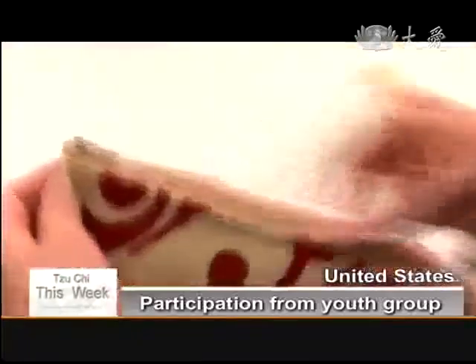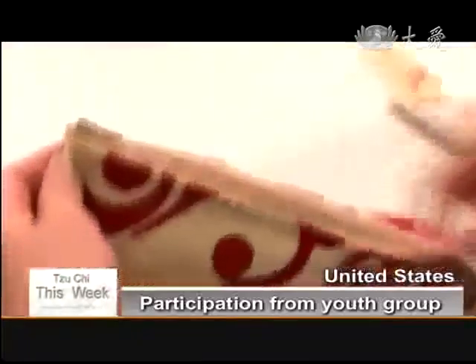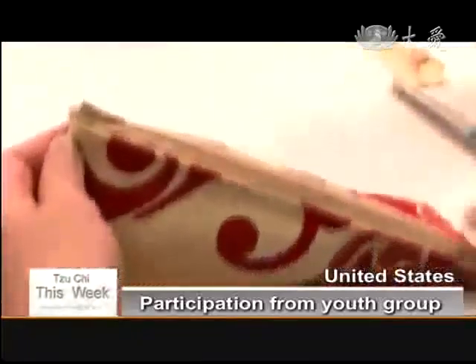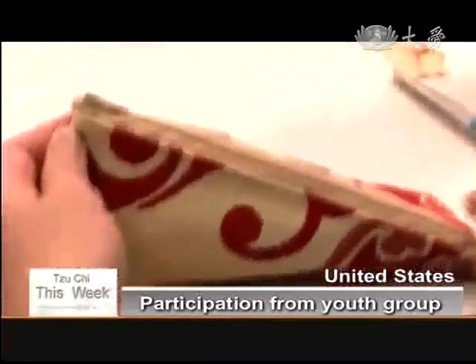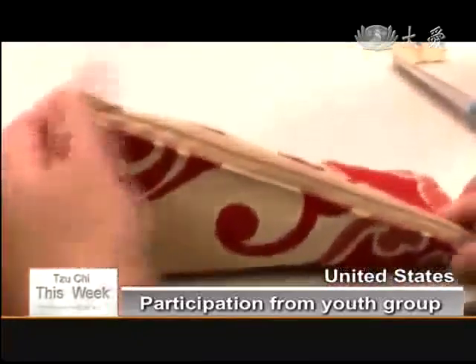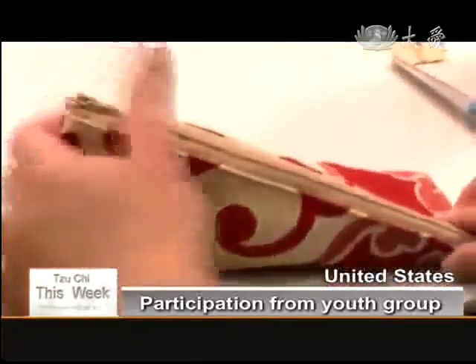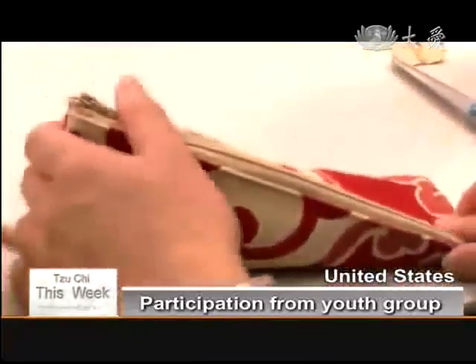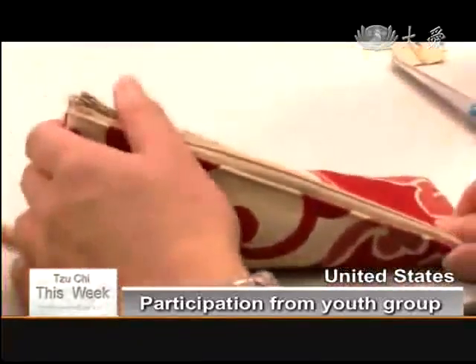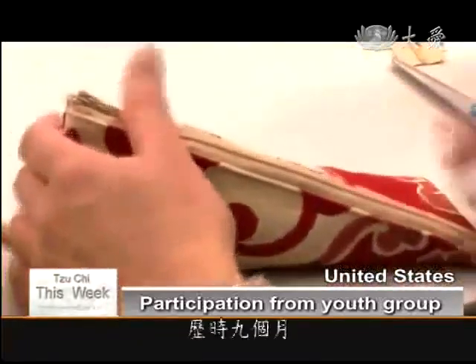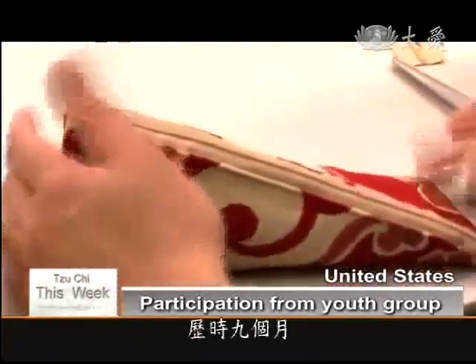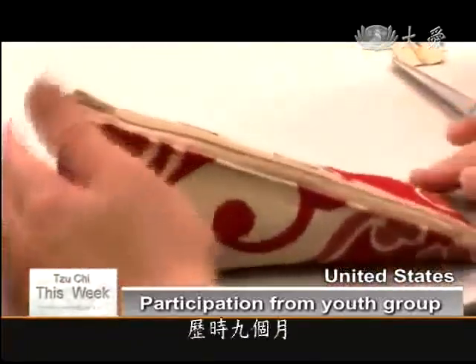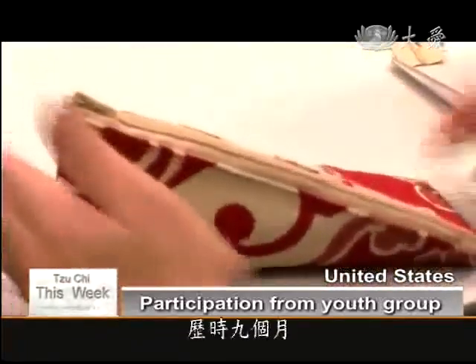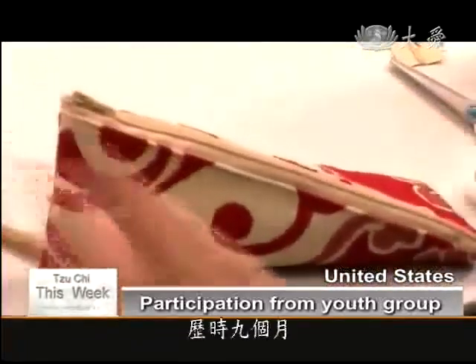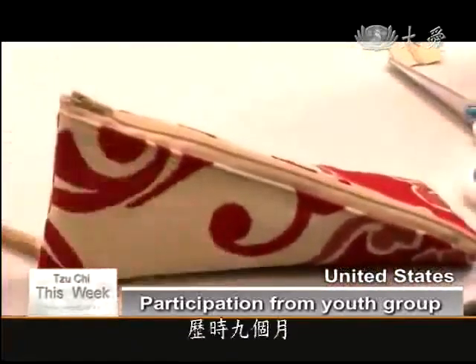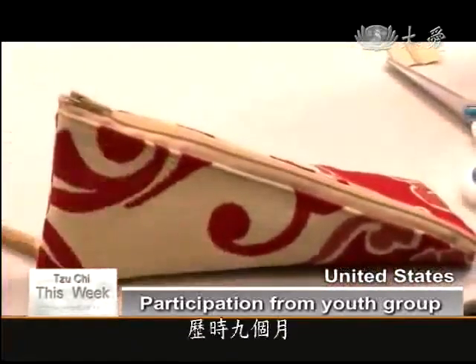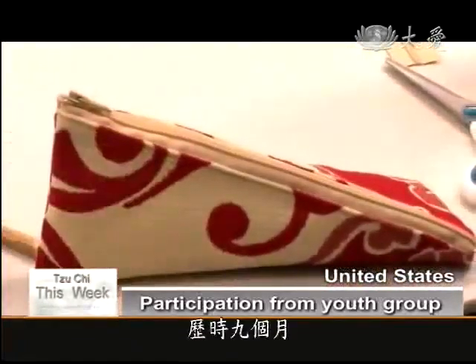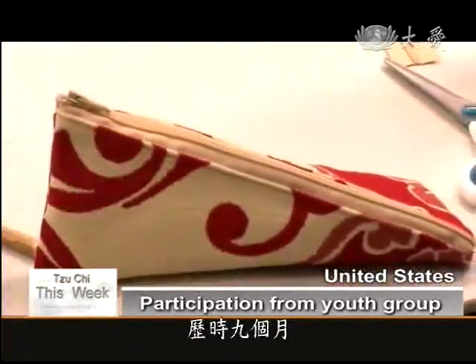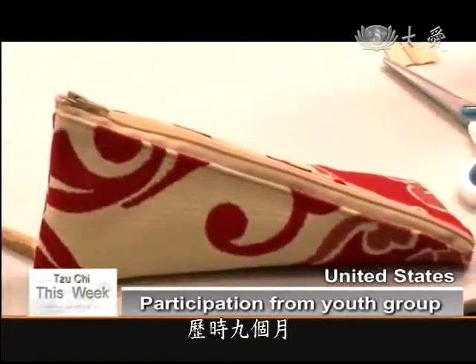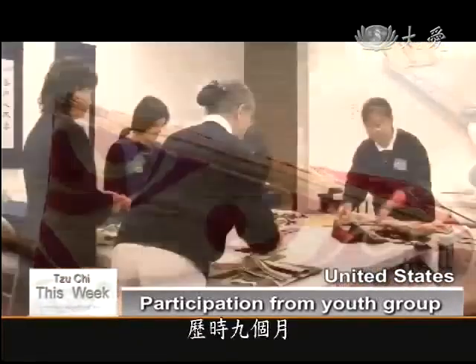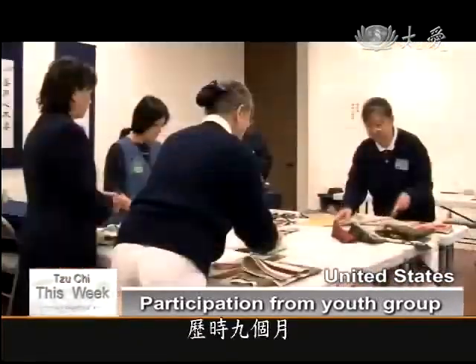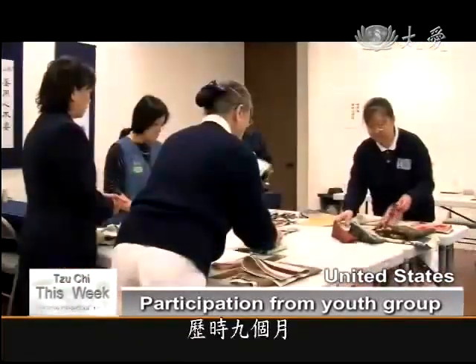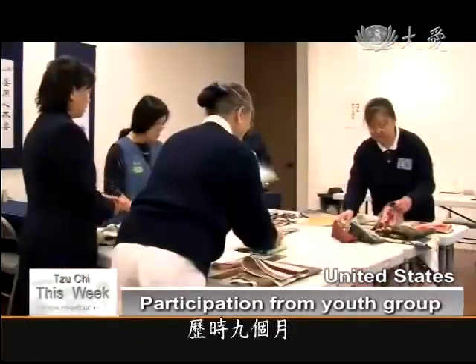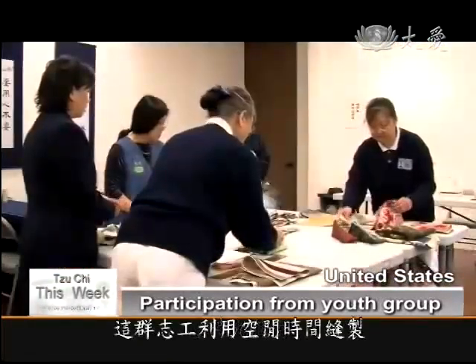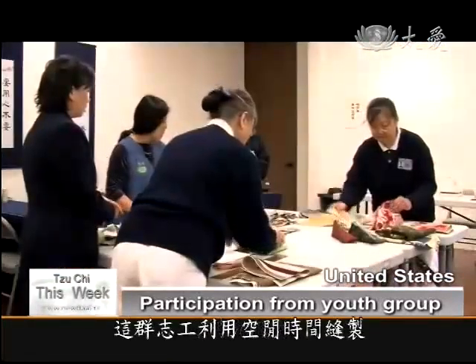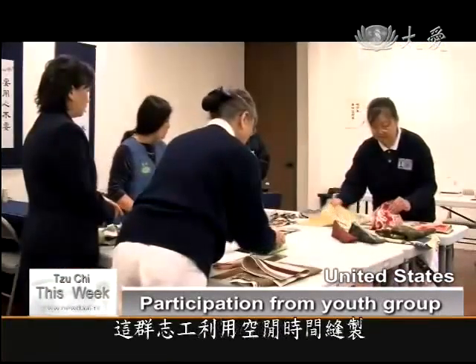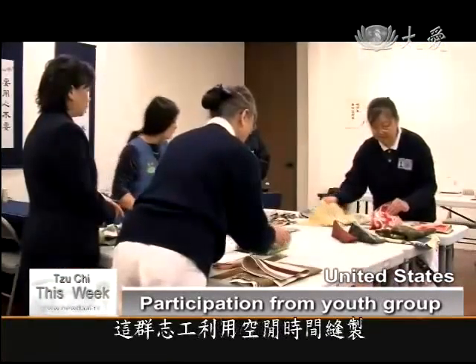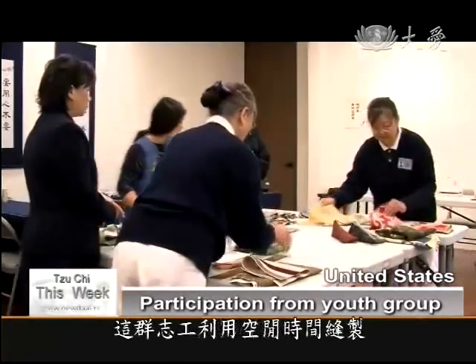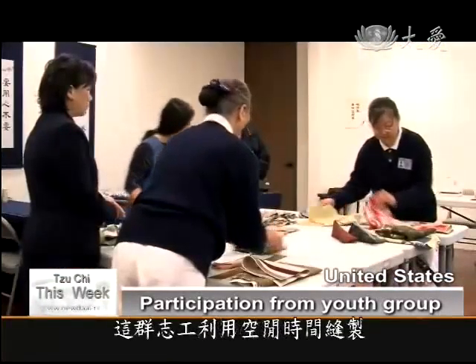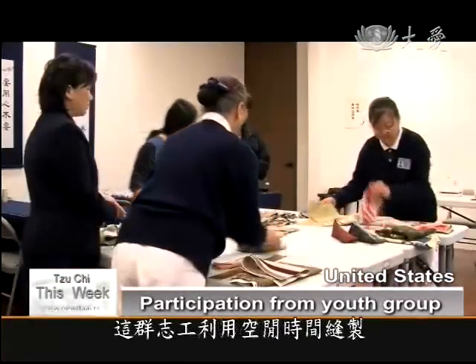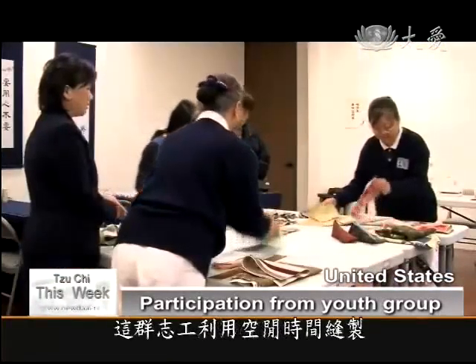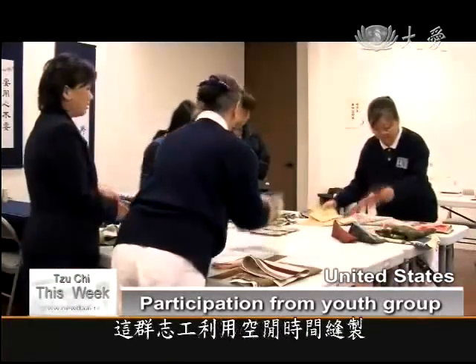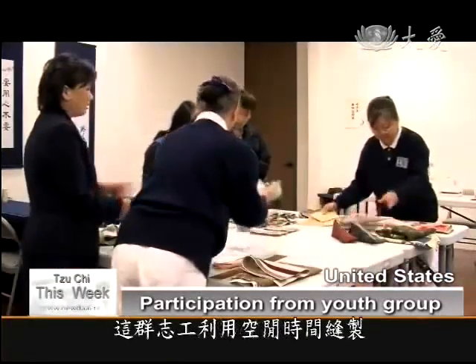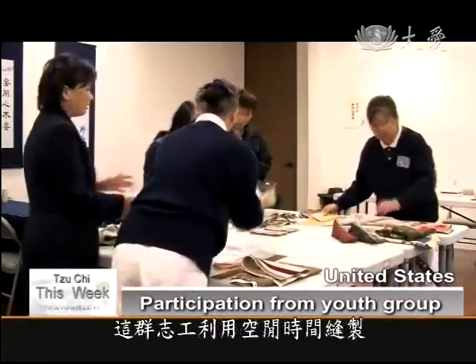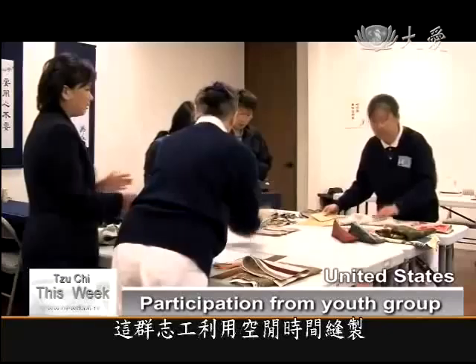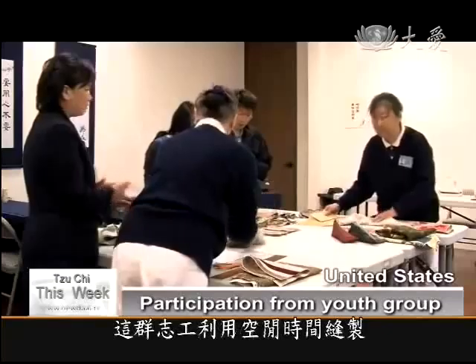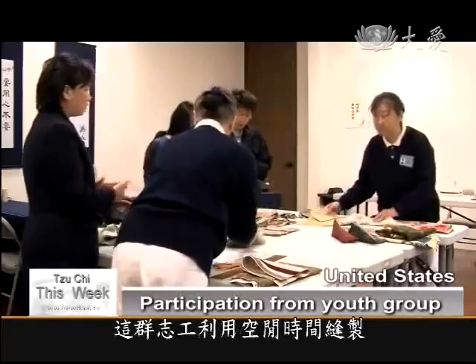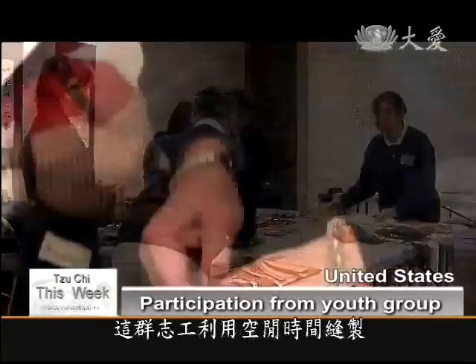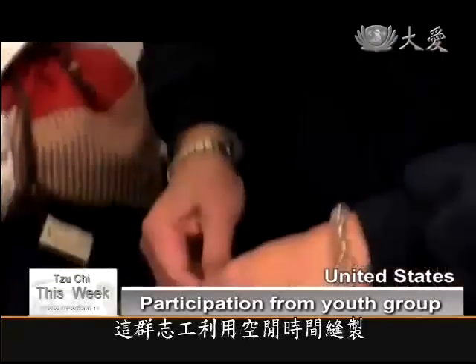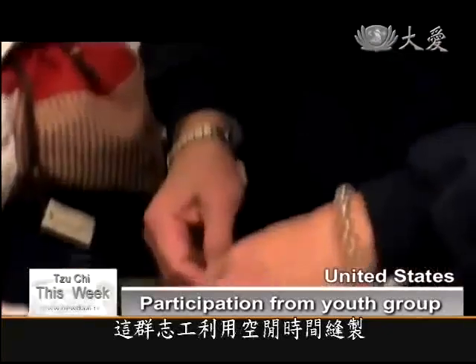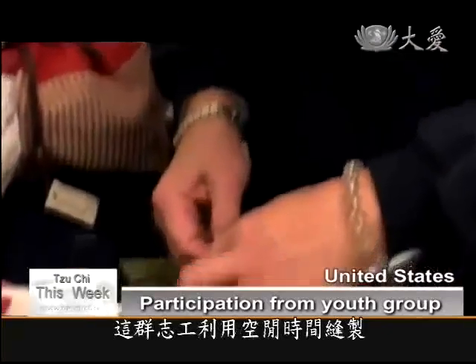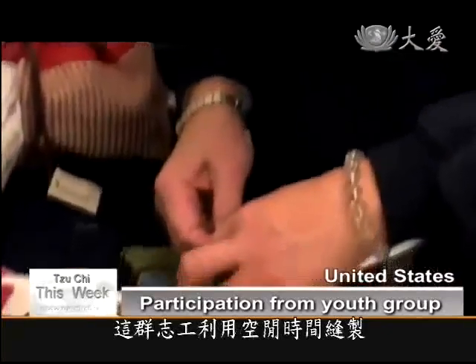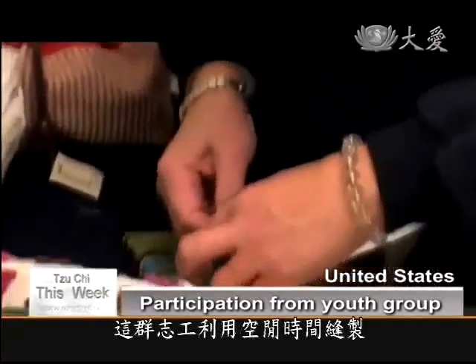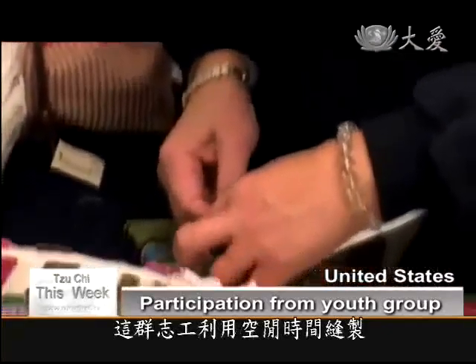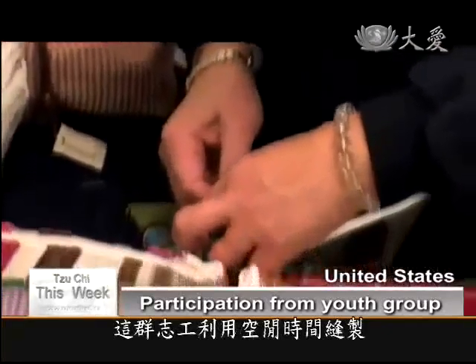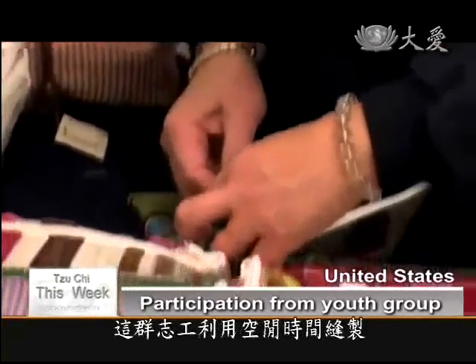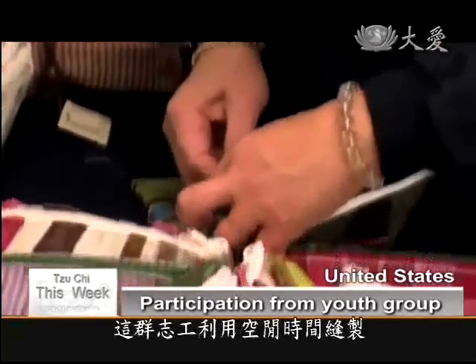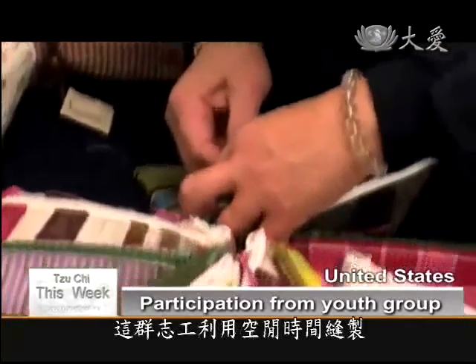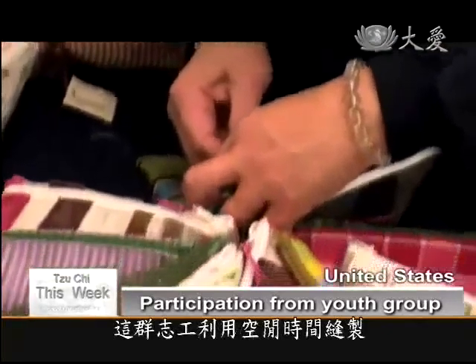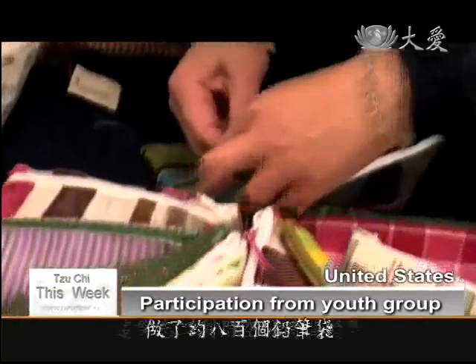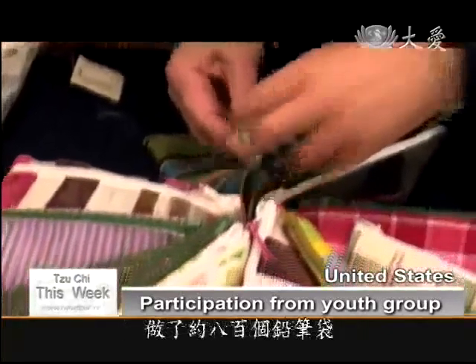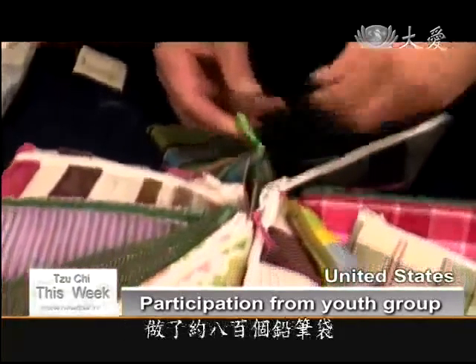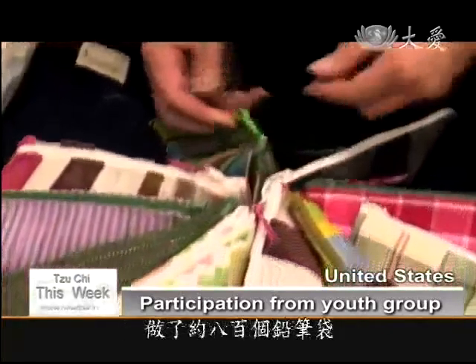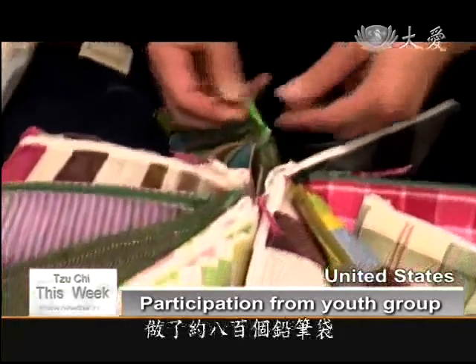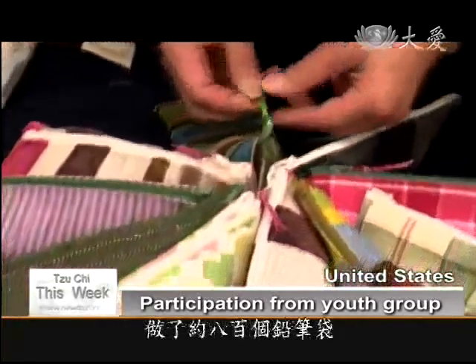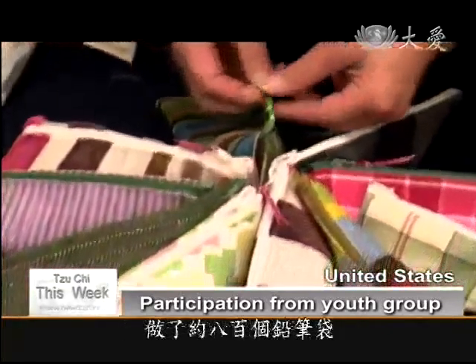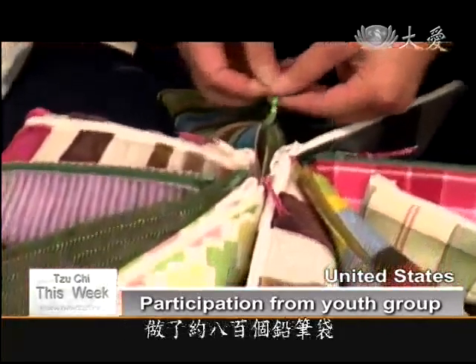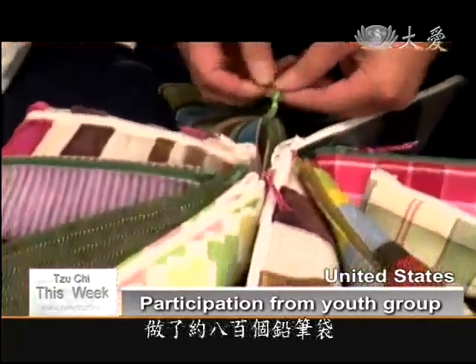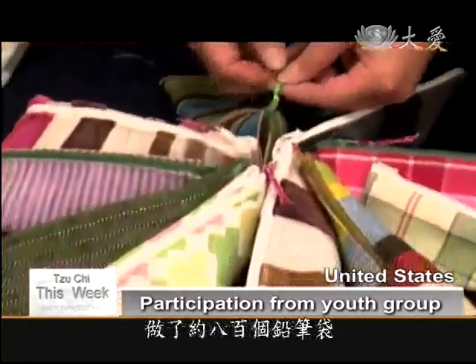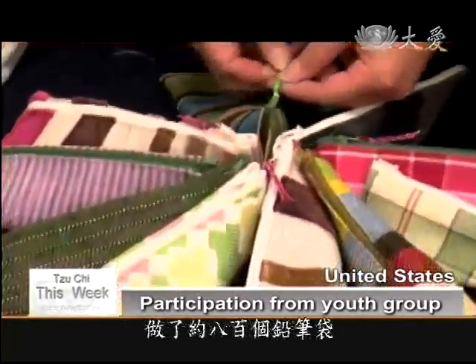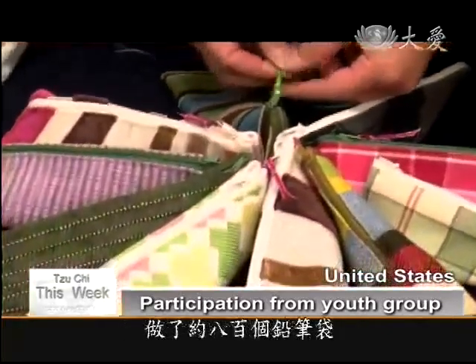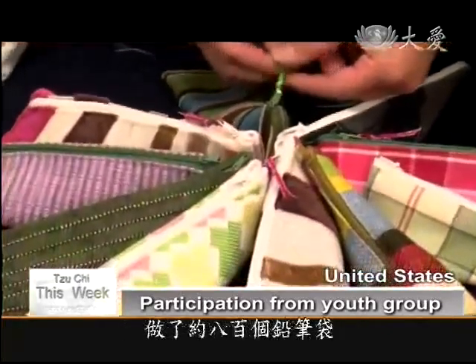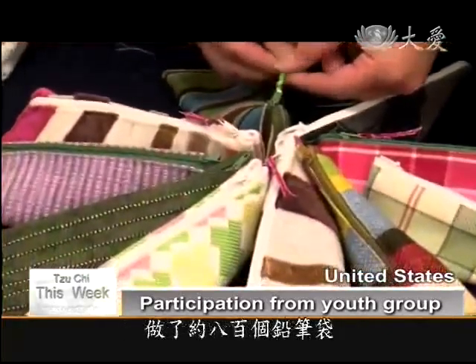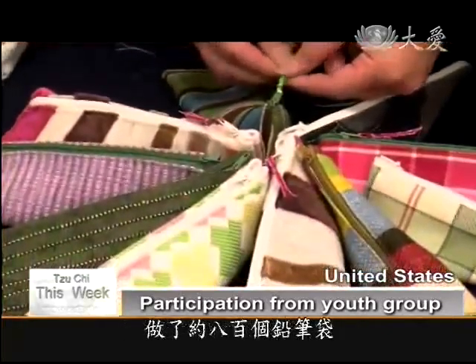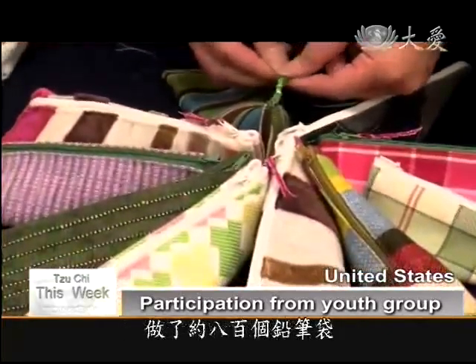In nine months, these volunteers used their free time to sew roughly 800 of these fabric pencil cases.